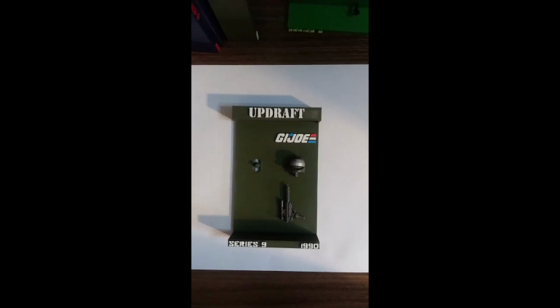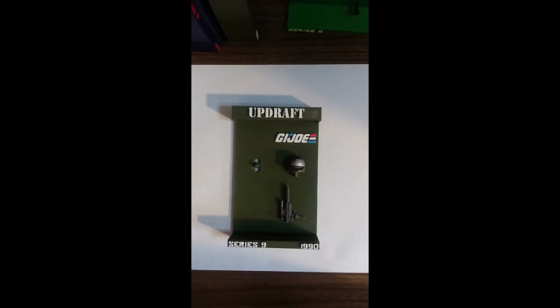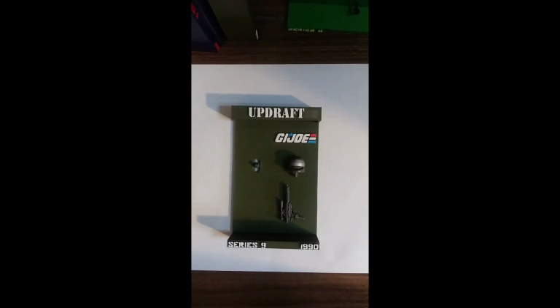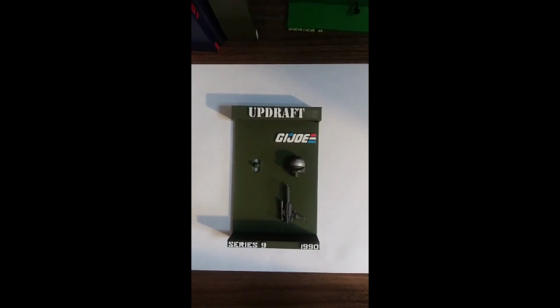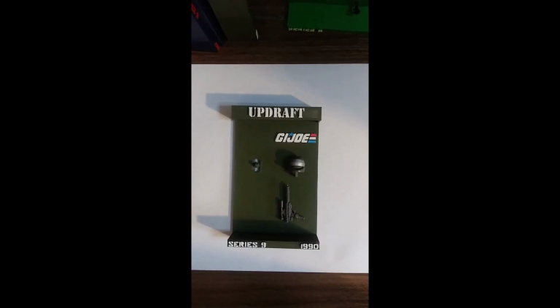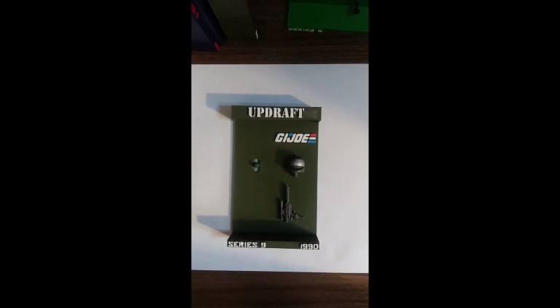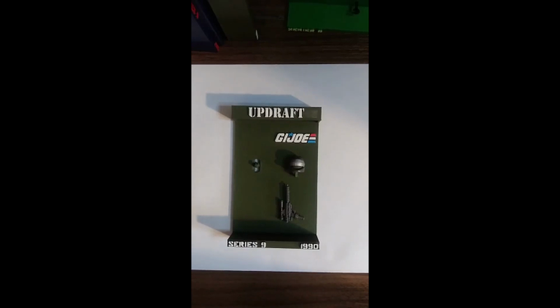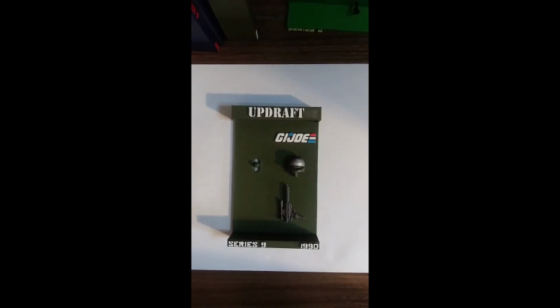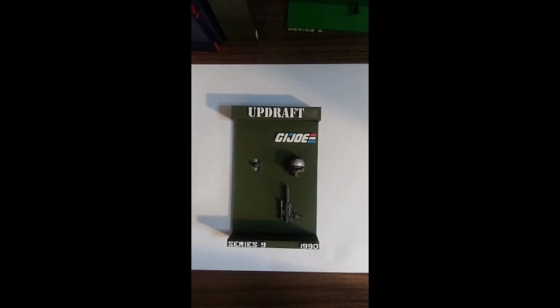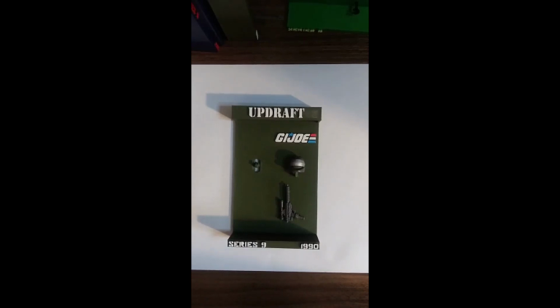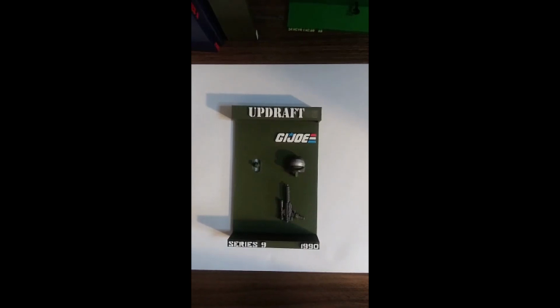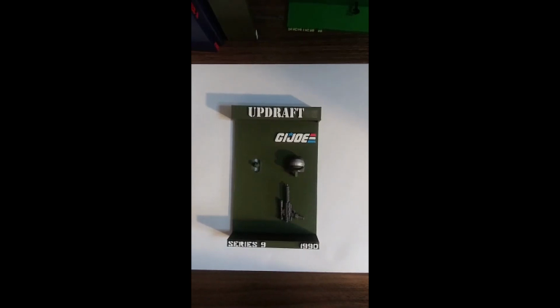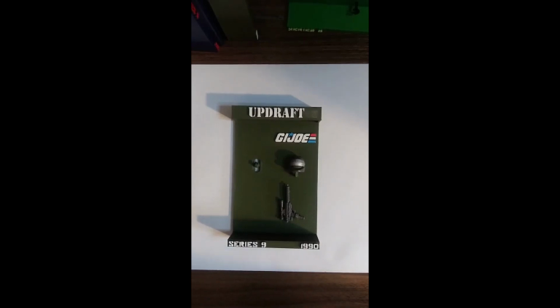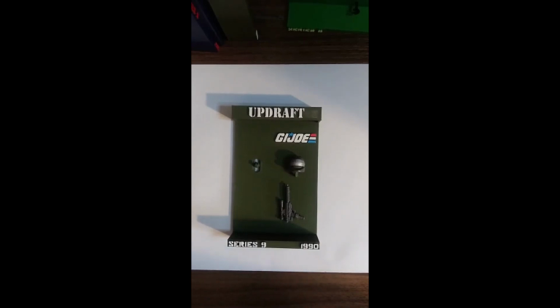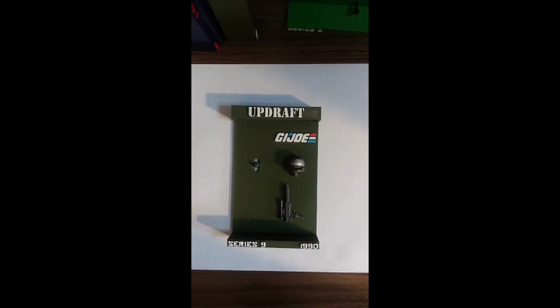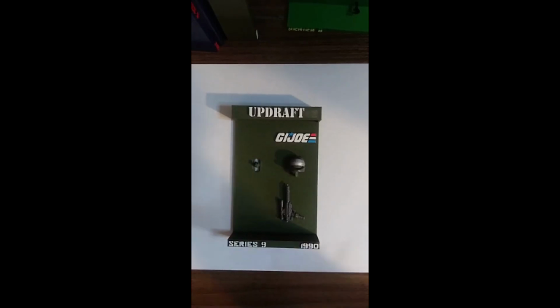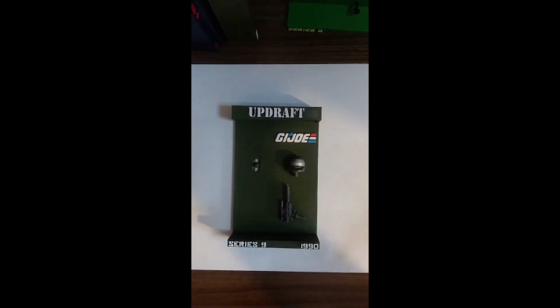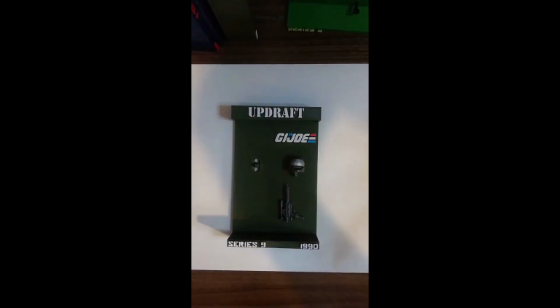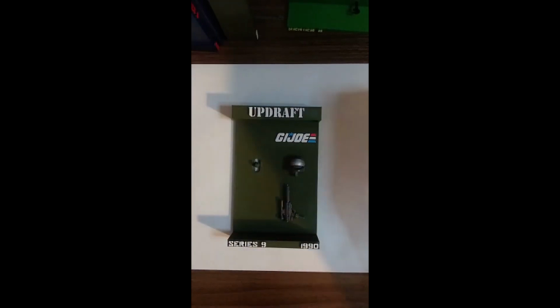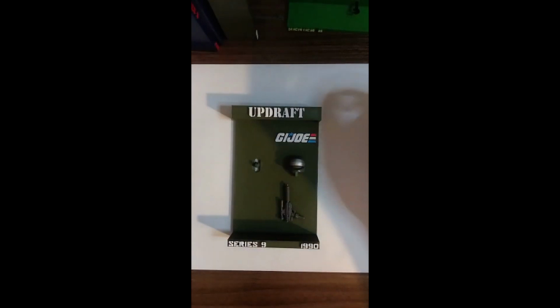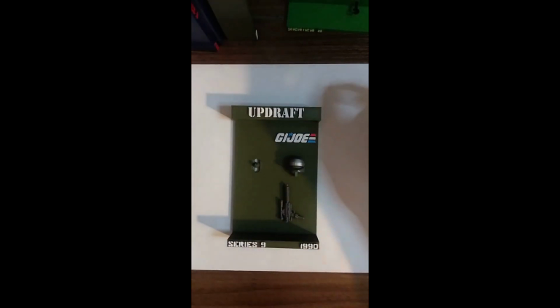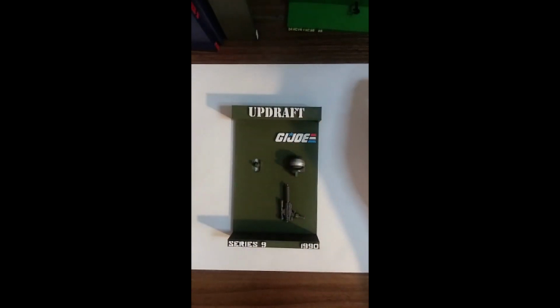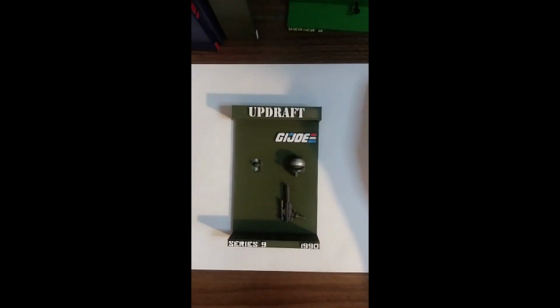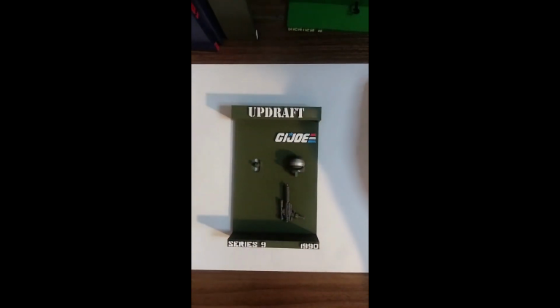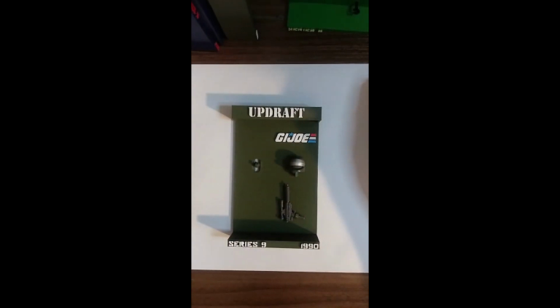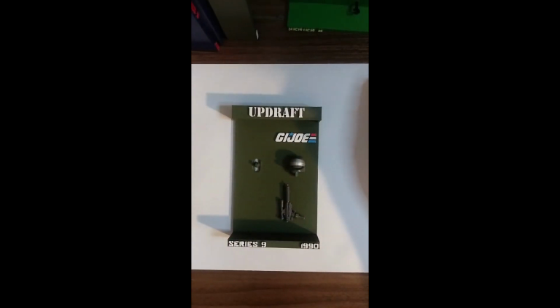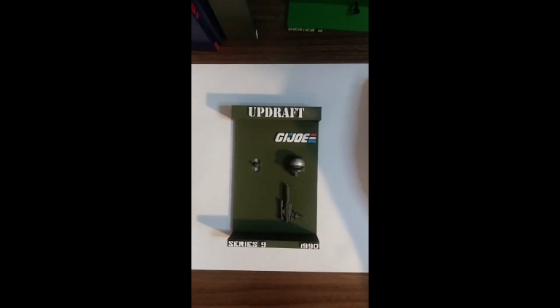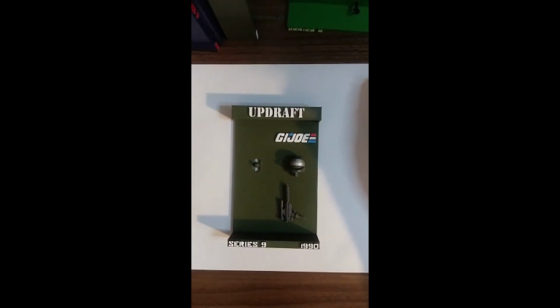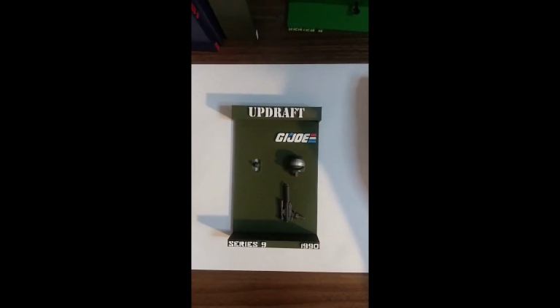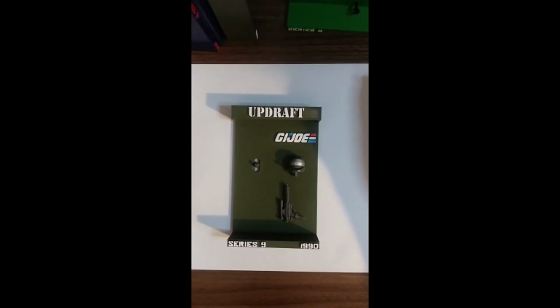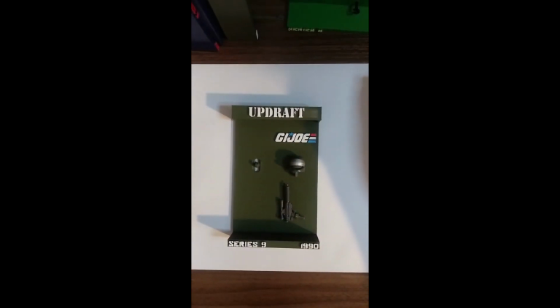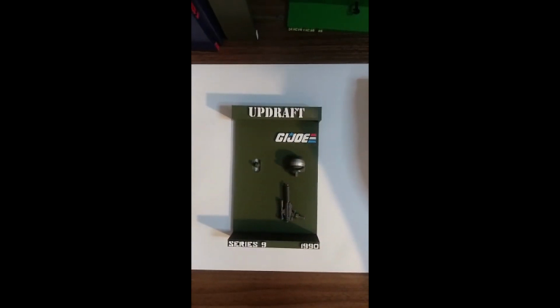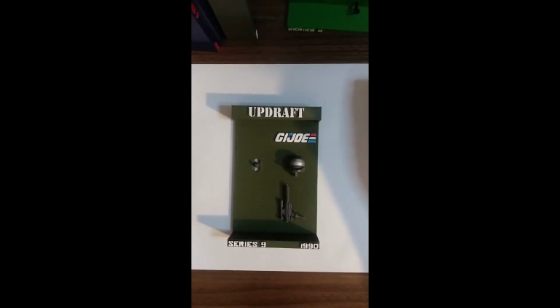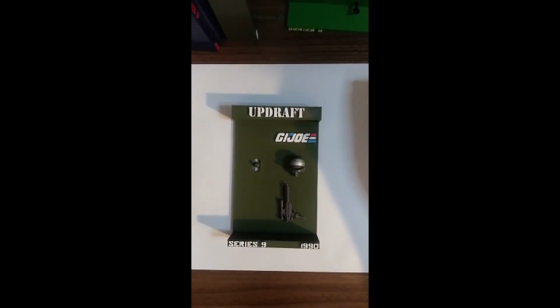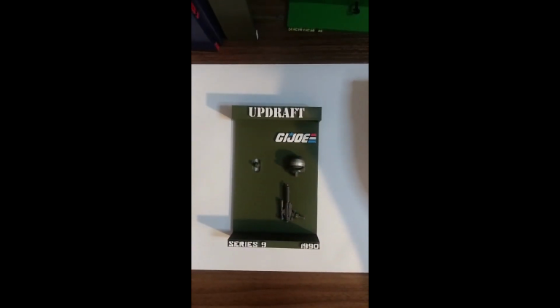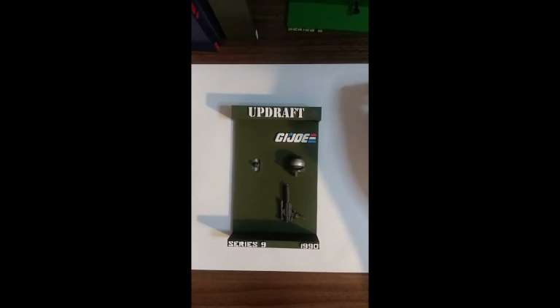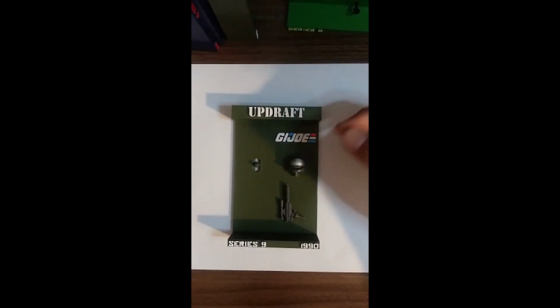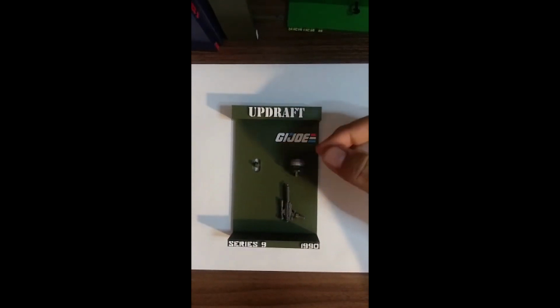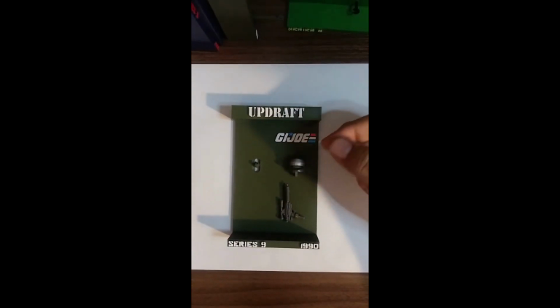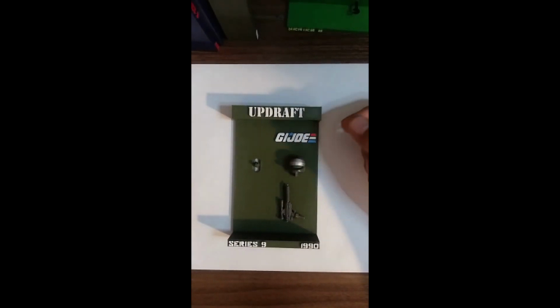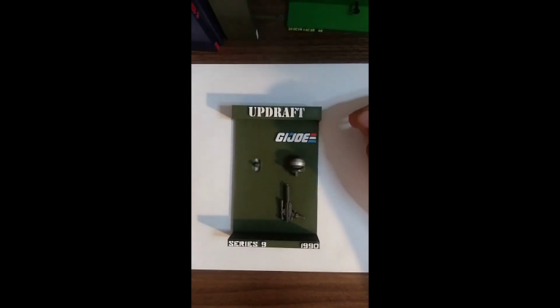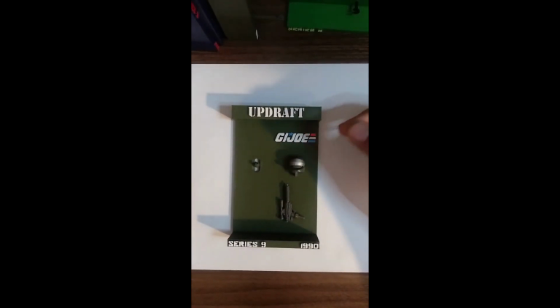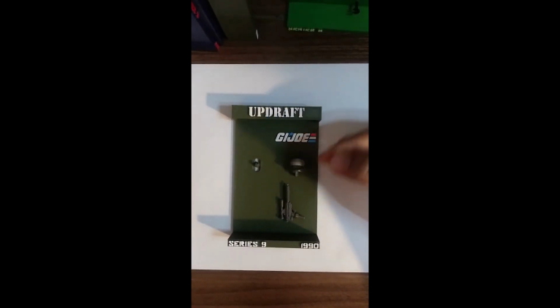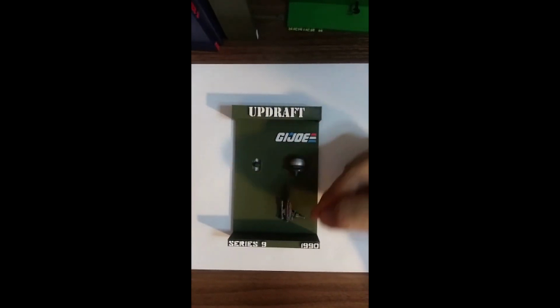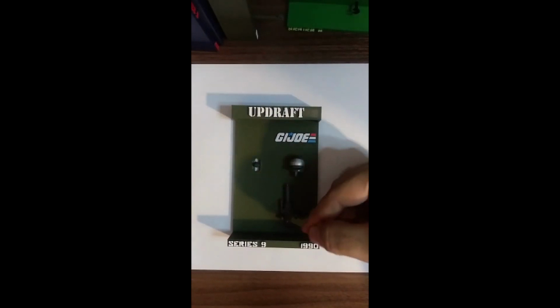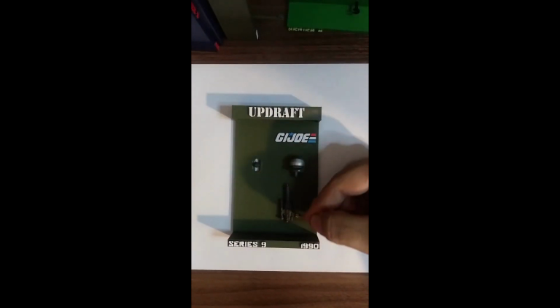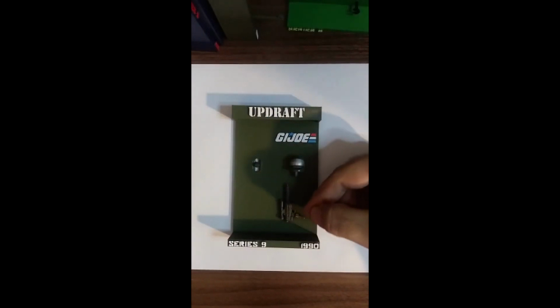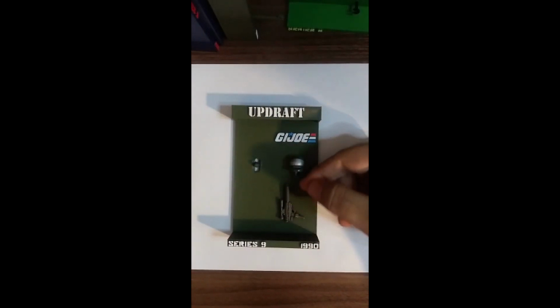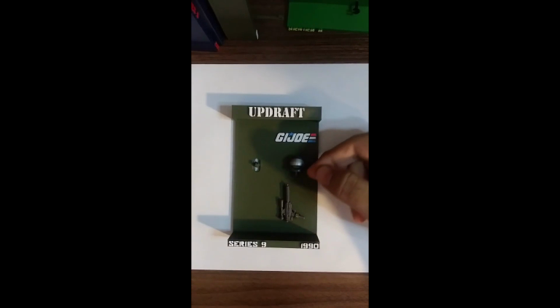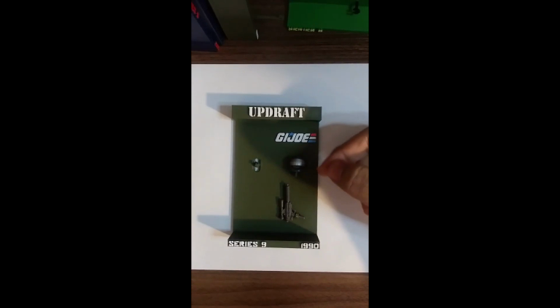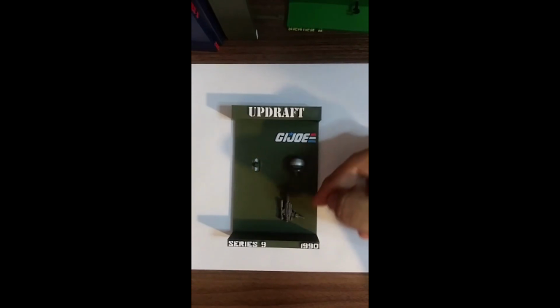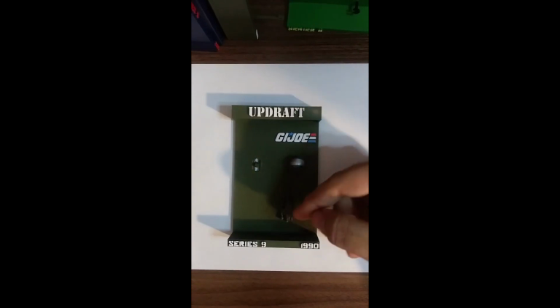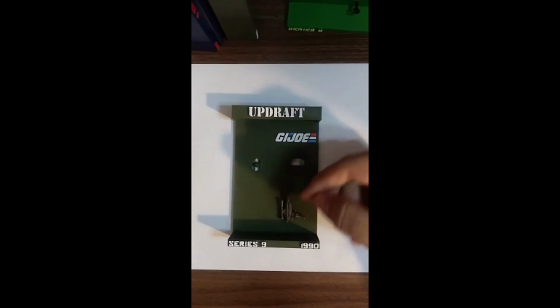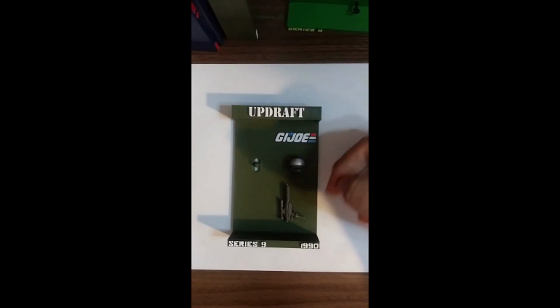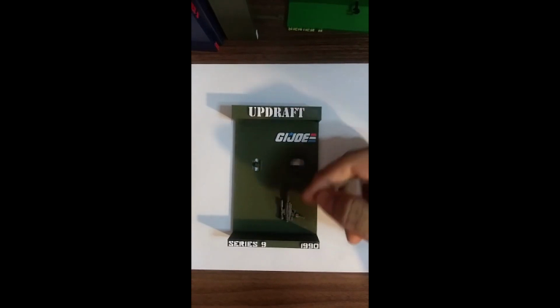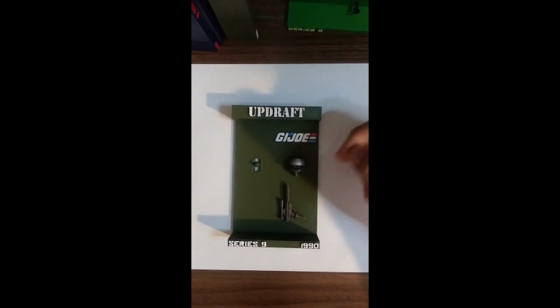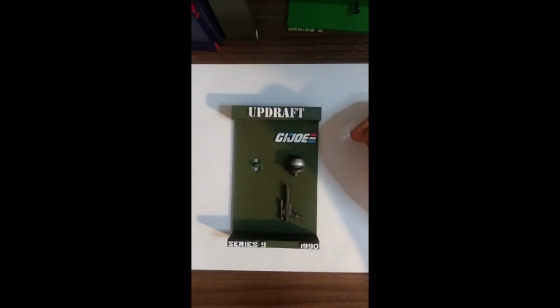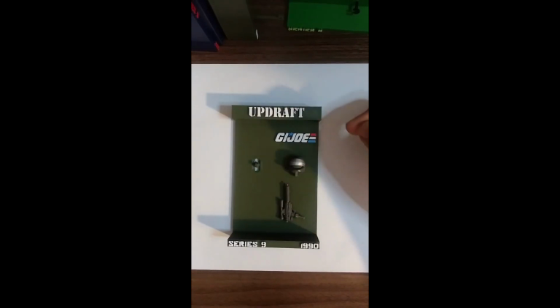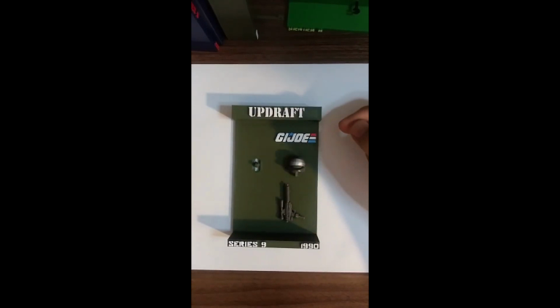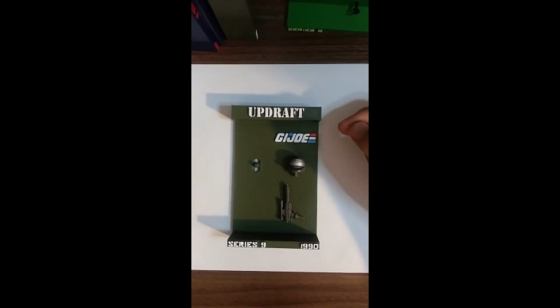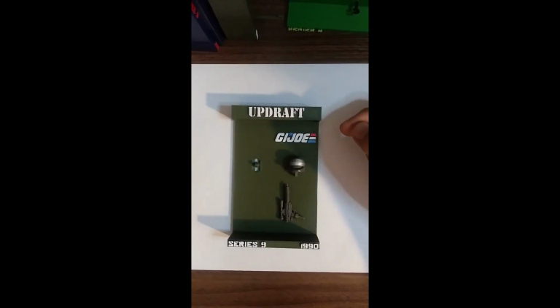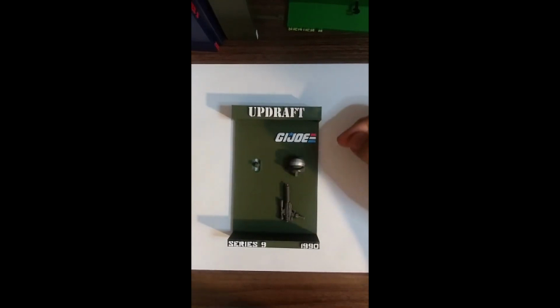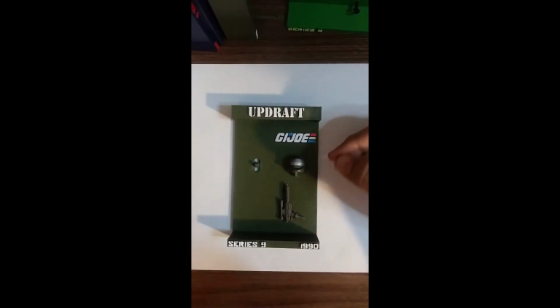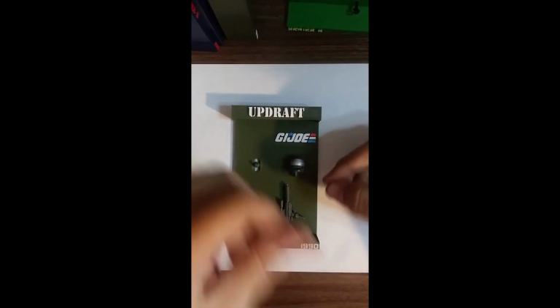Okay, here's the display for Updraft. I don't have the figure, so I borrowed the displays from someone just to make sure everything fit properly.